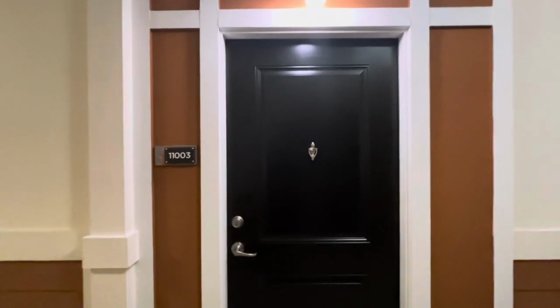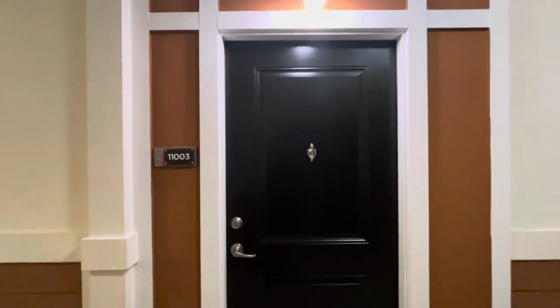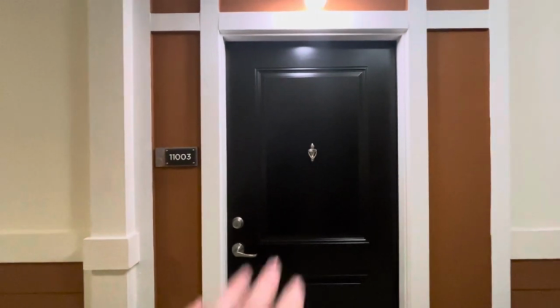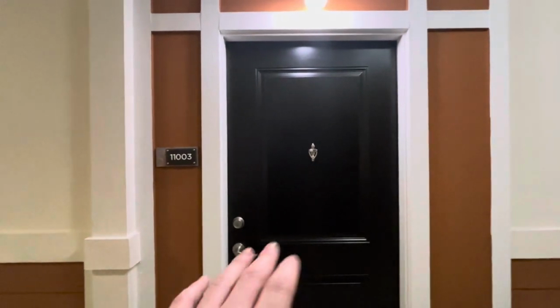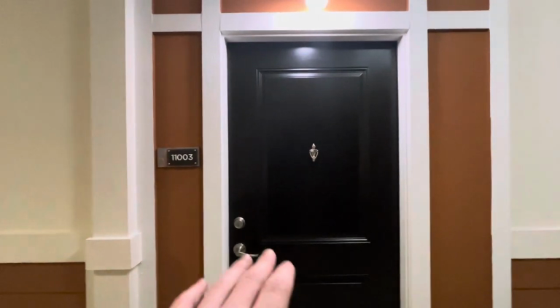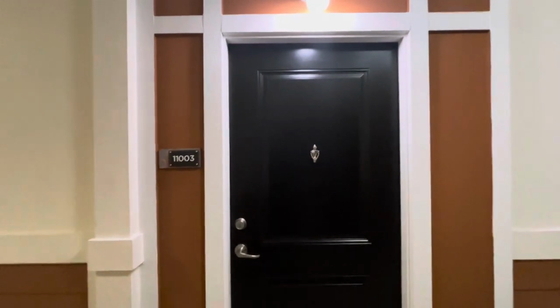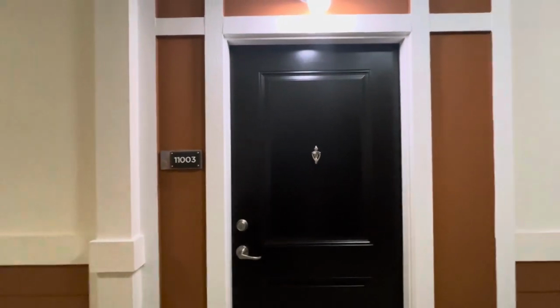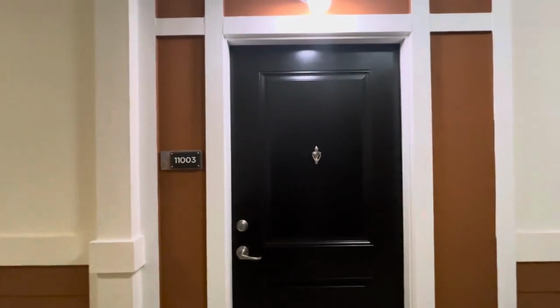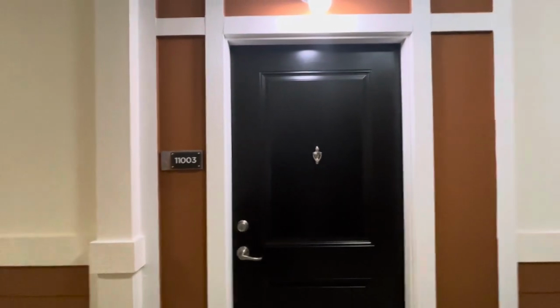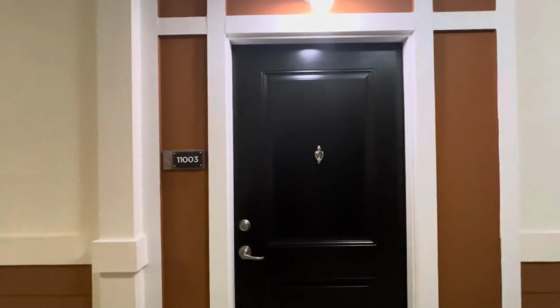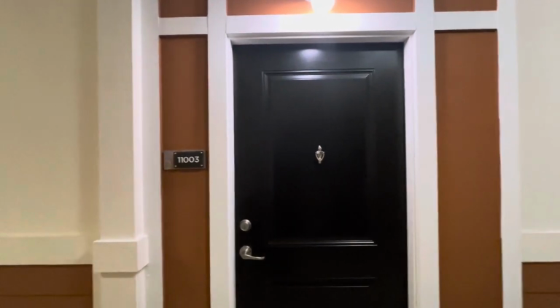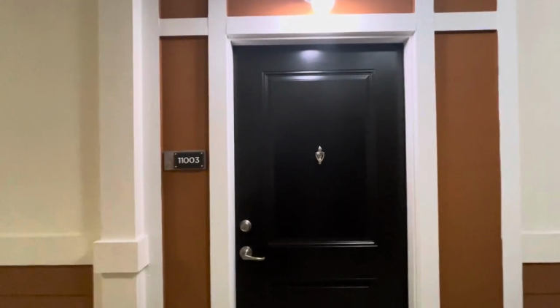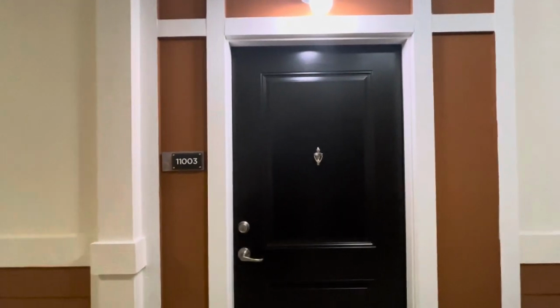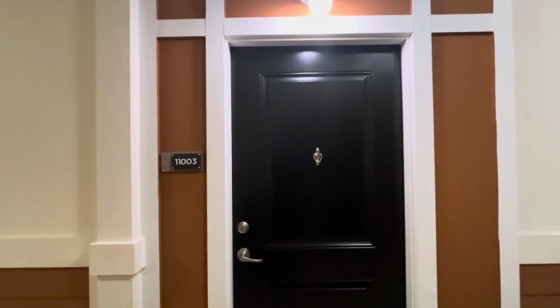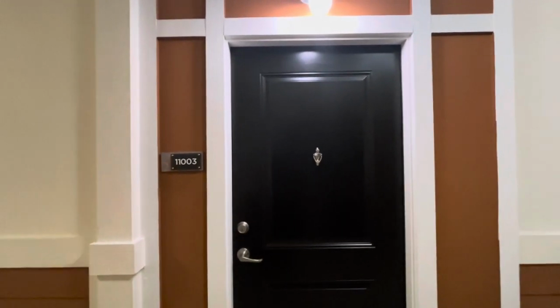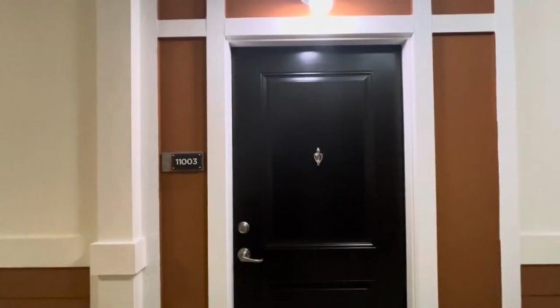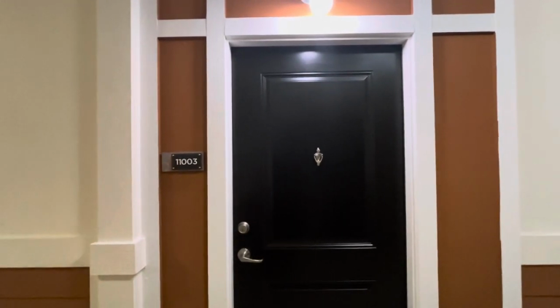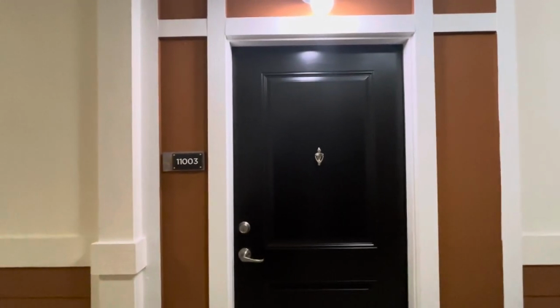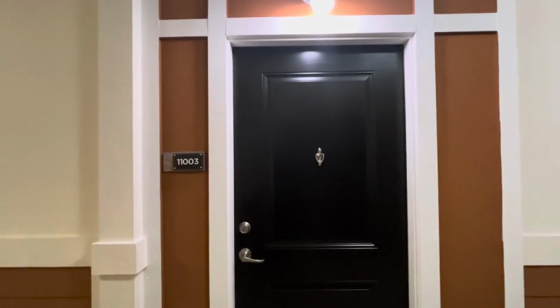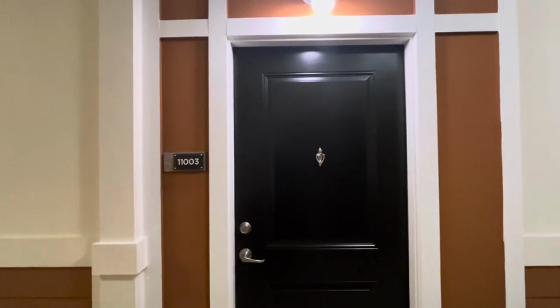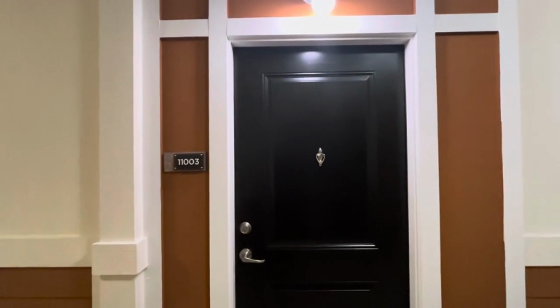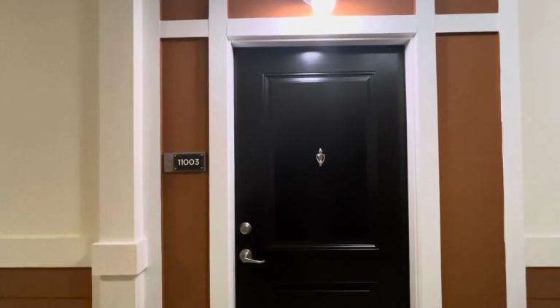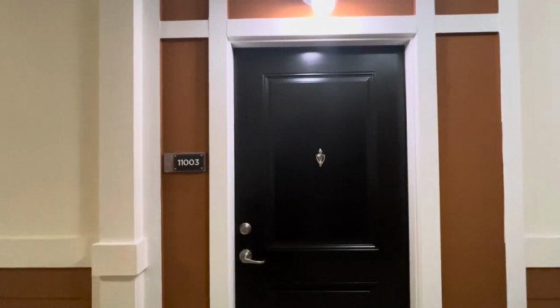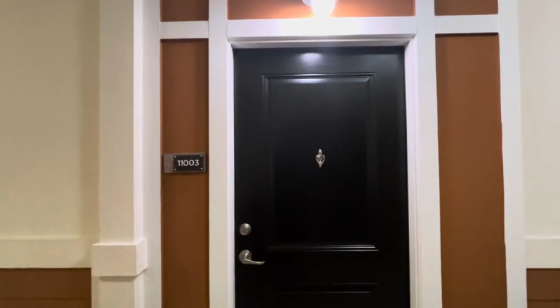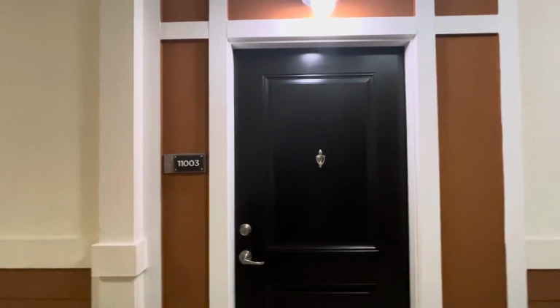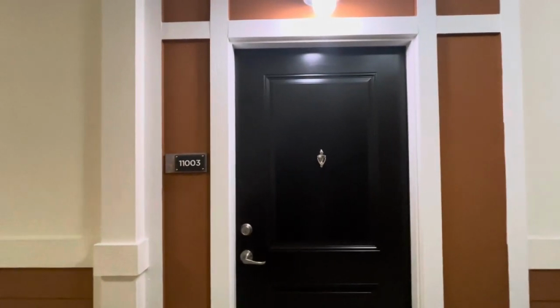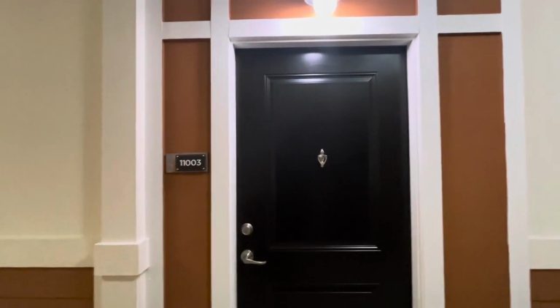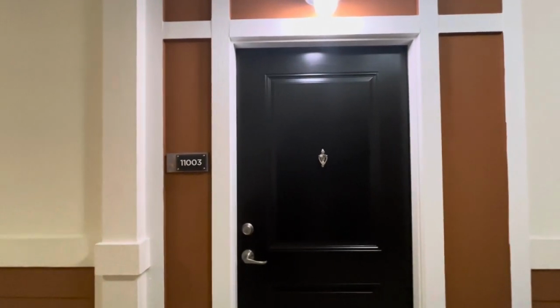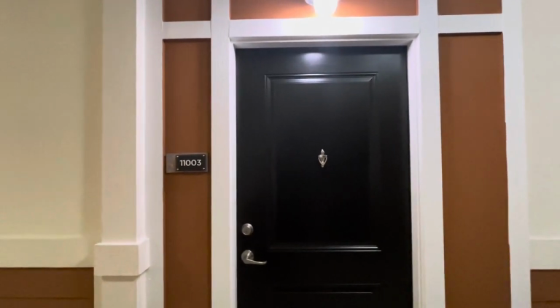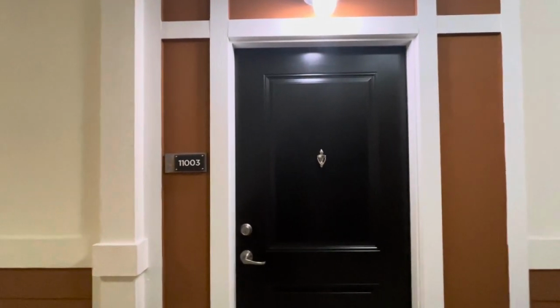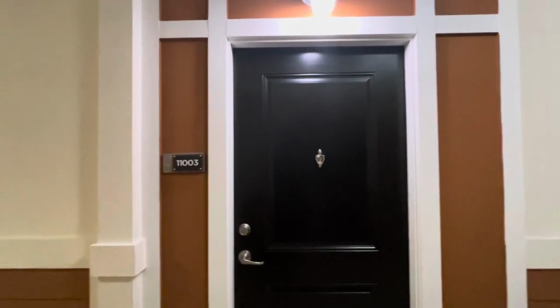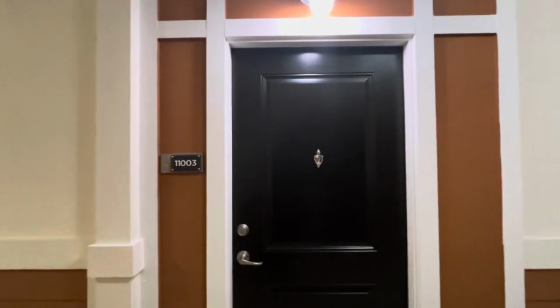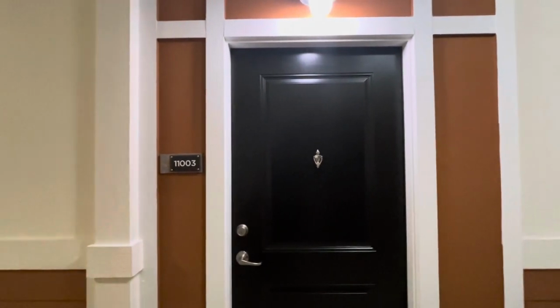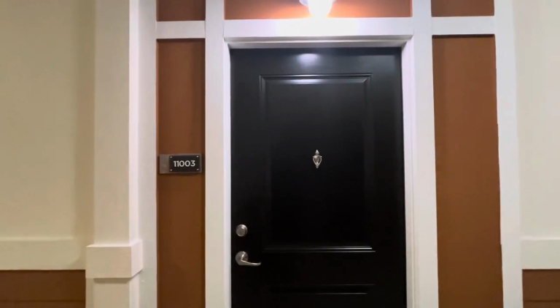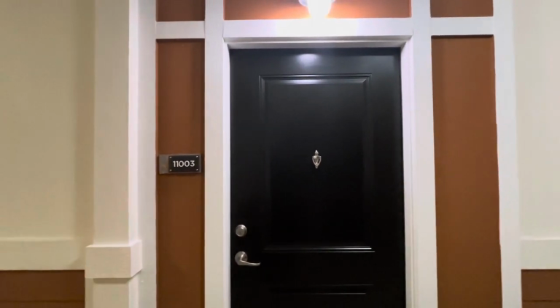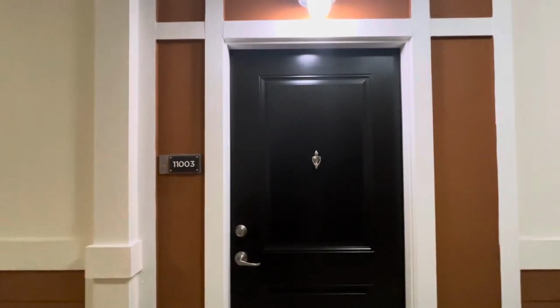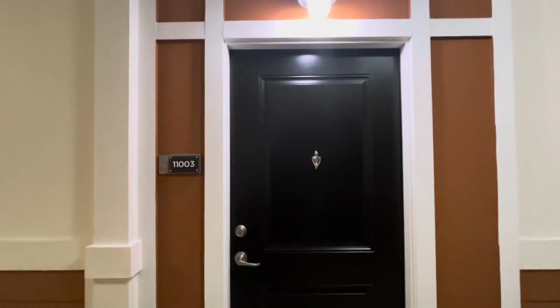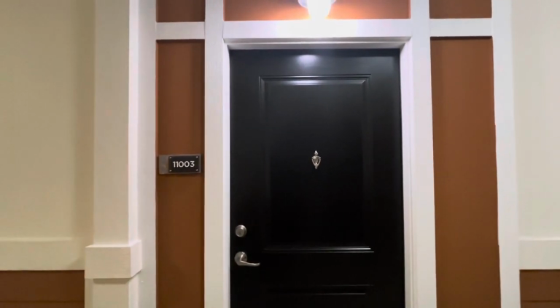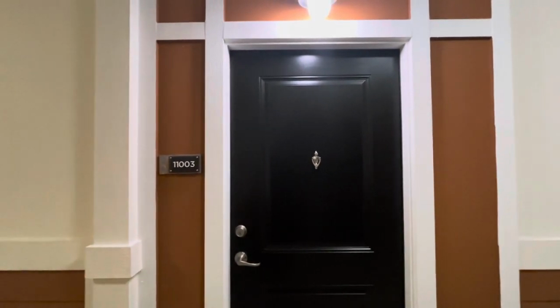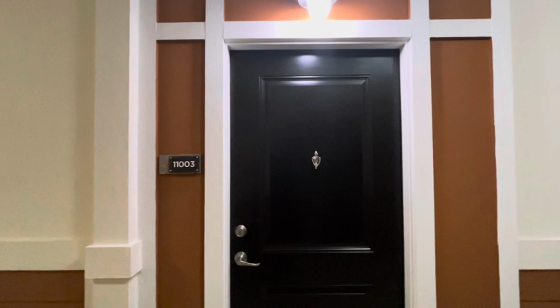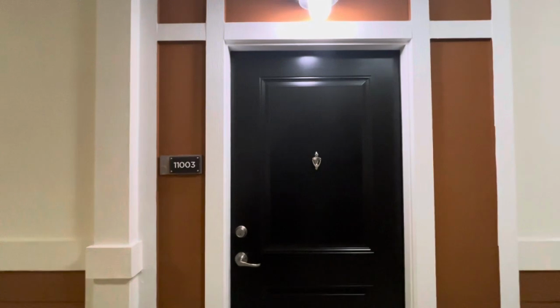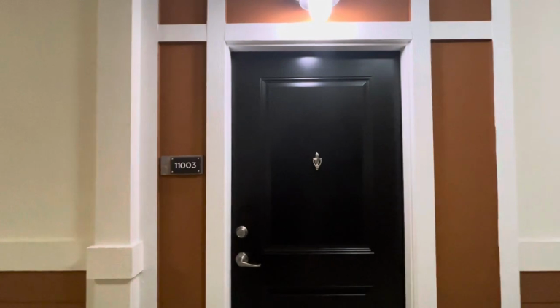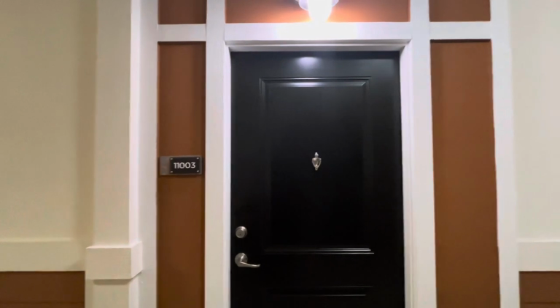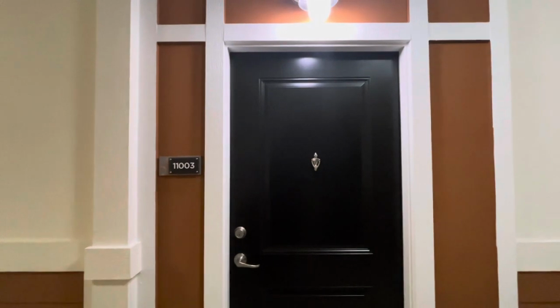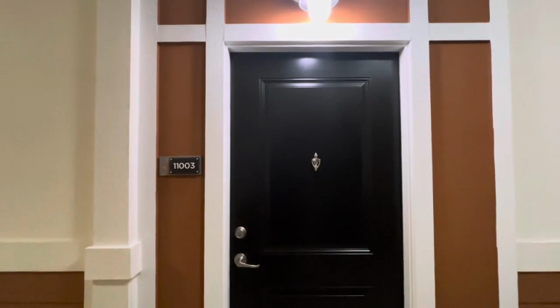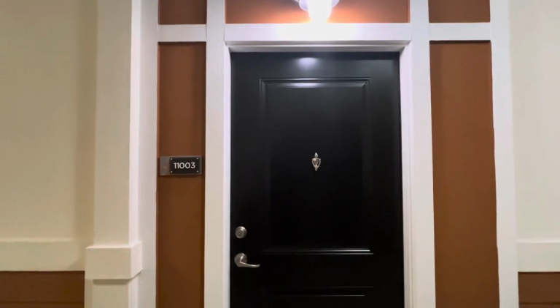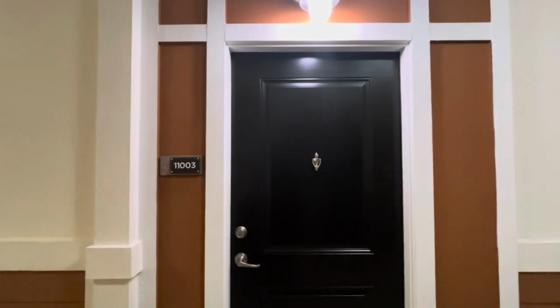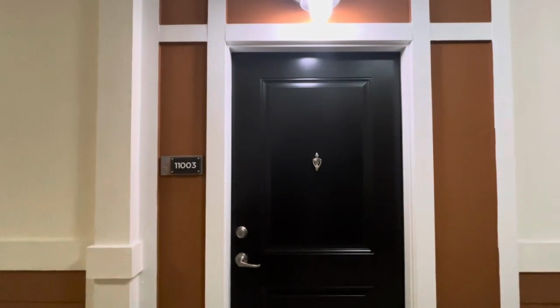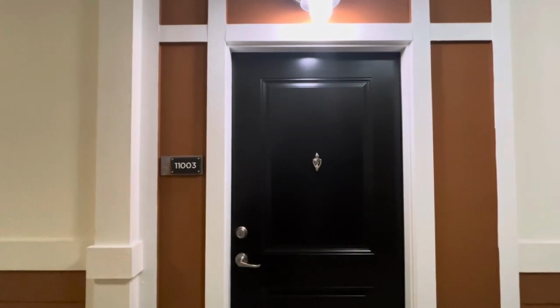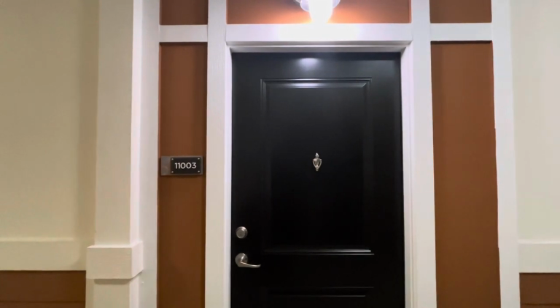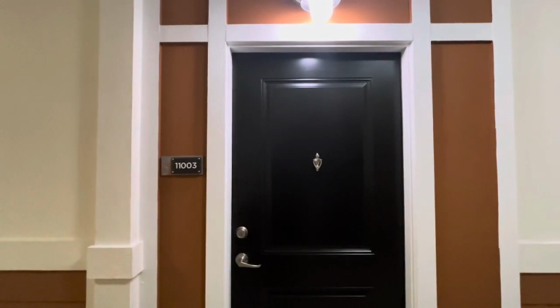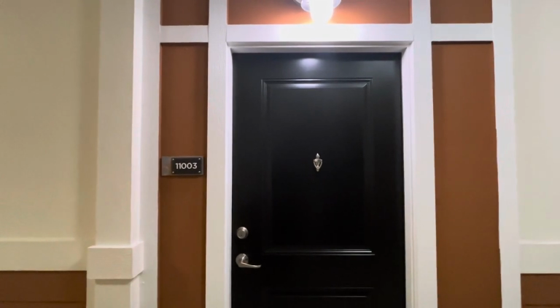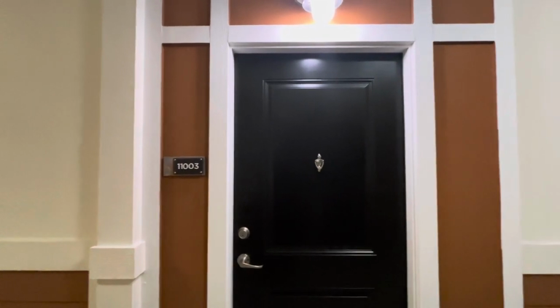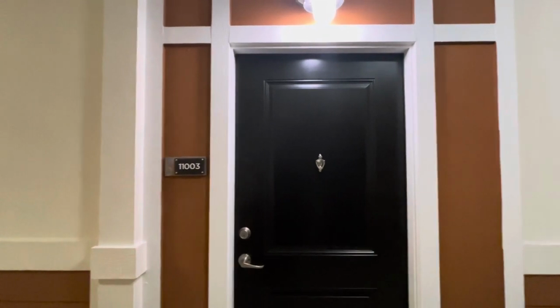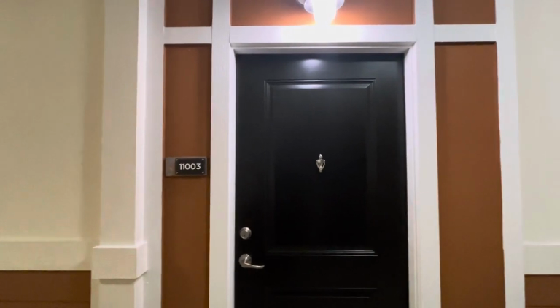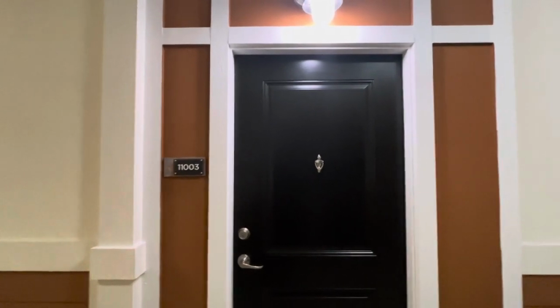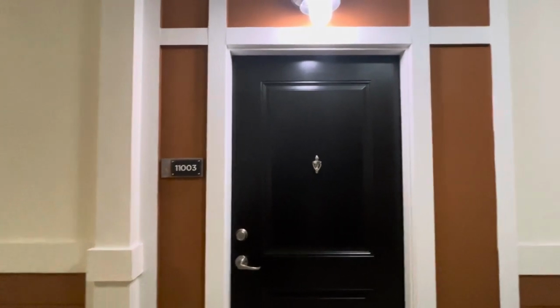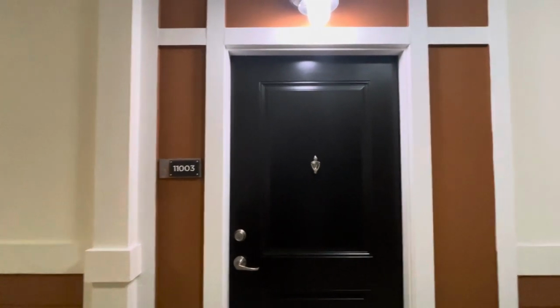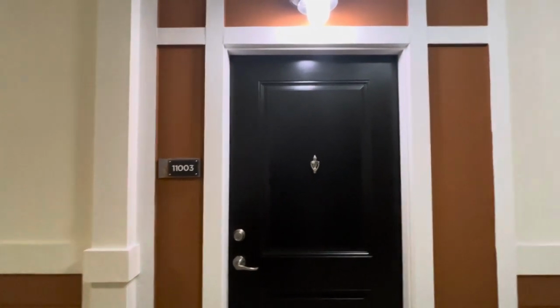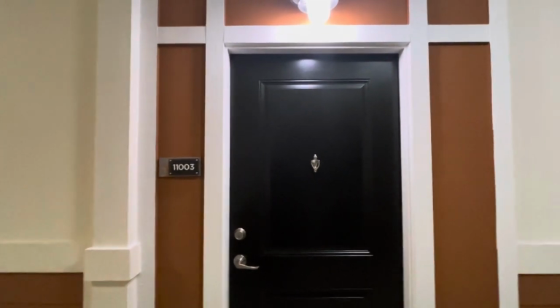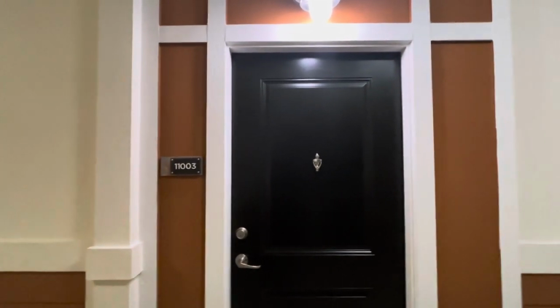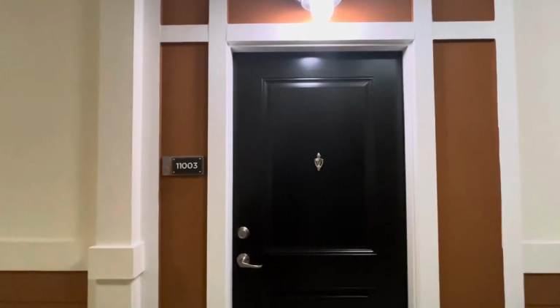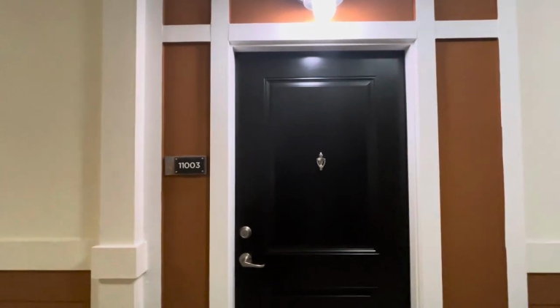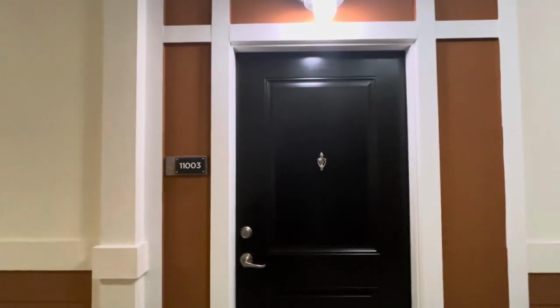We're going to be taking a tour of the A1, apartment 11003 on the ground floor, located here at Regalia Villa Terra.